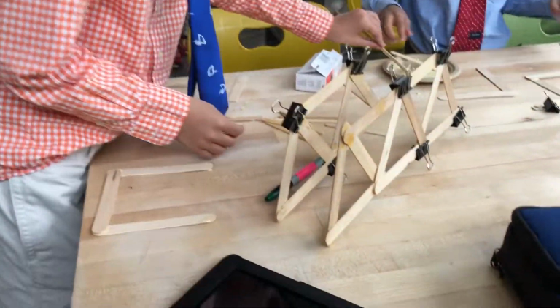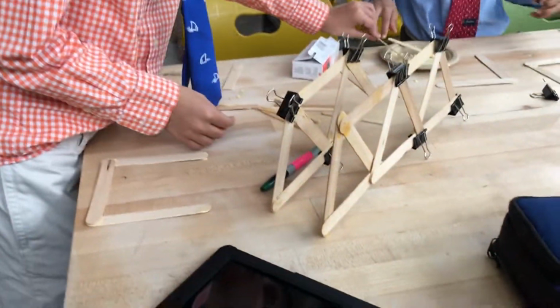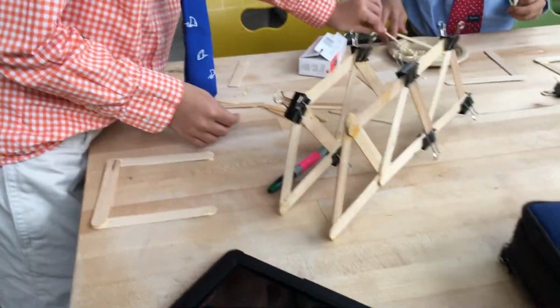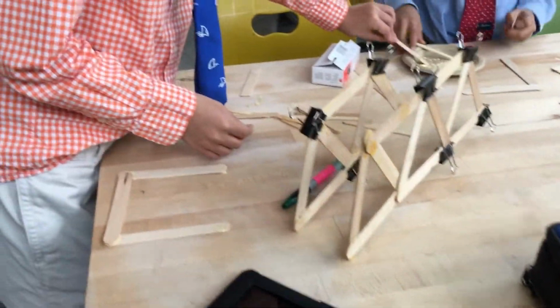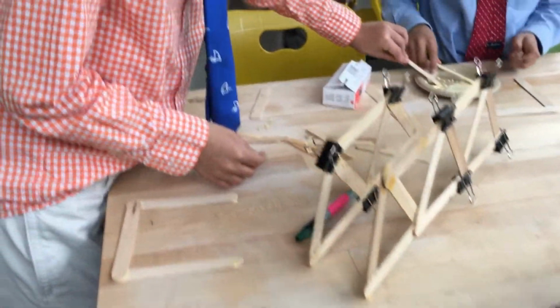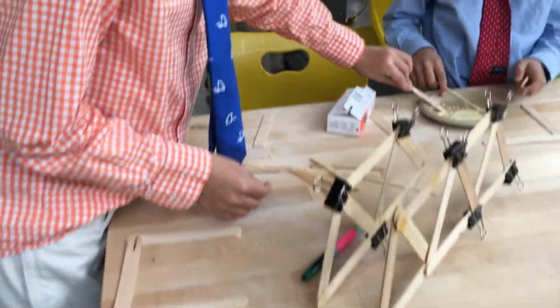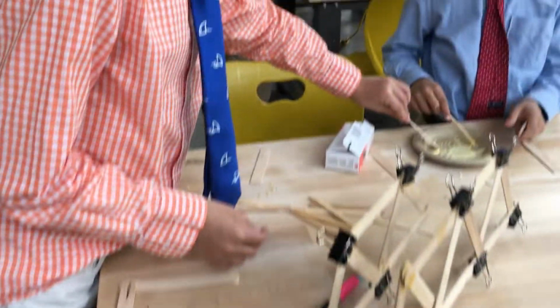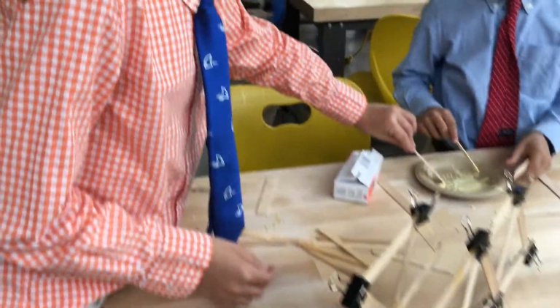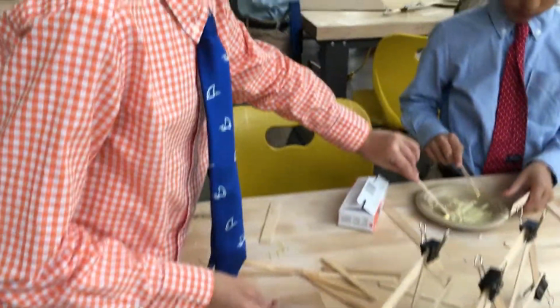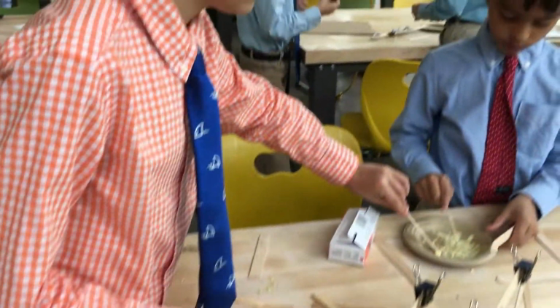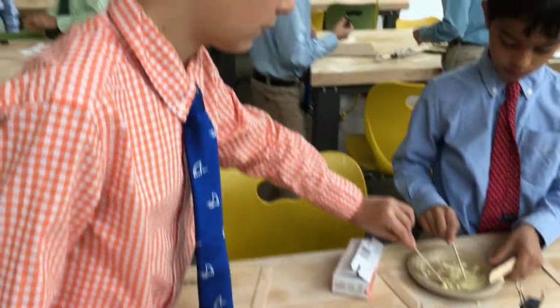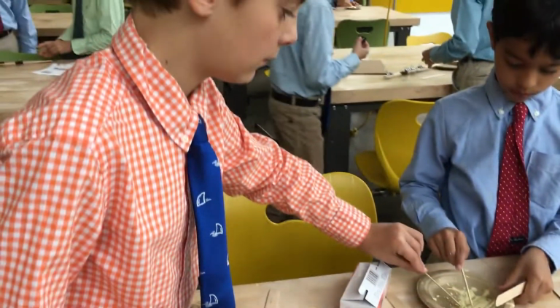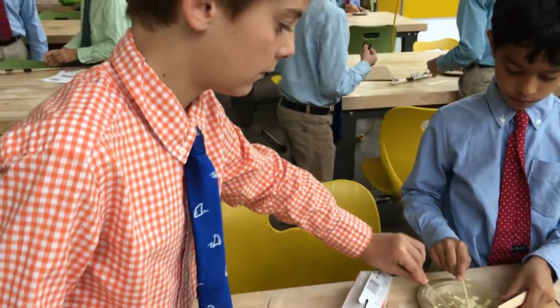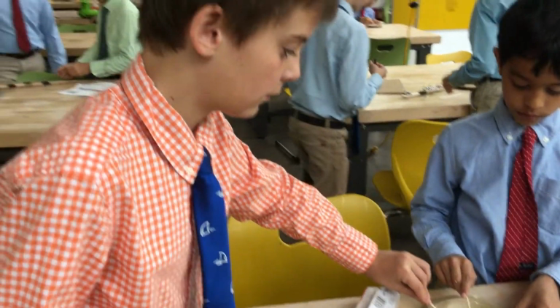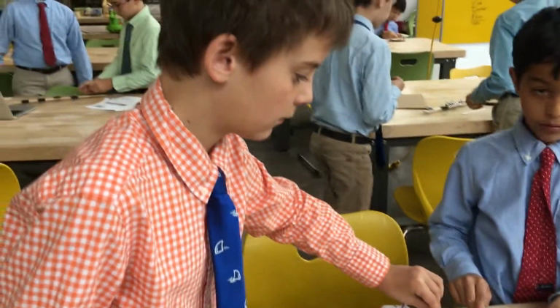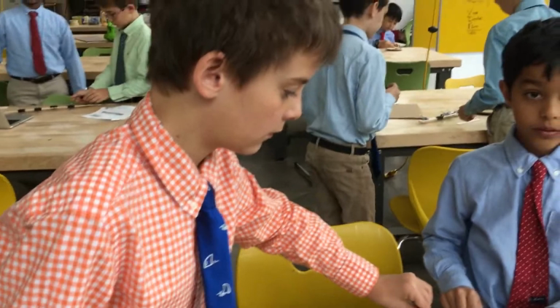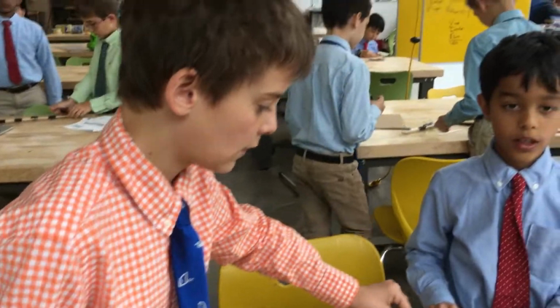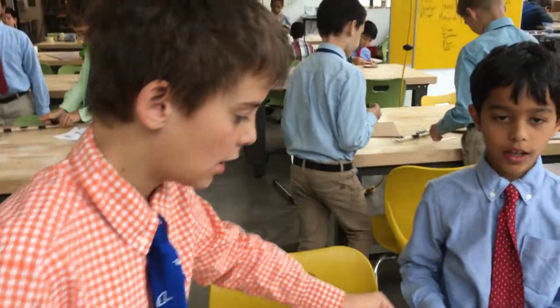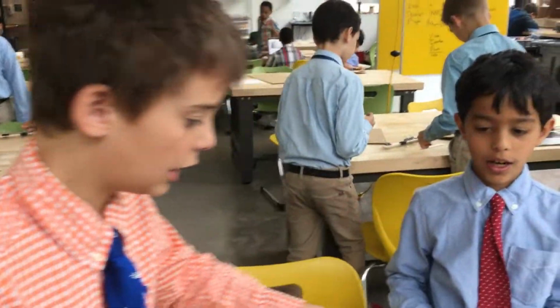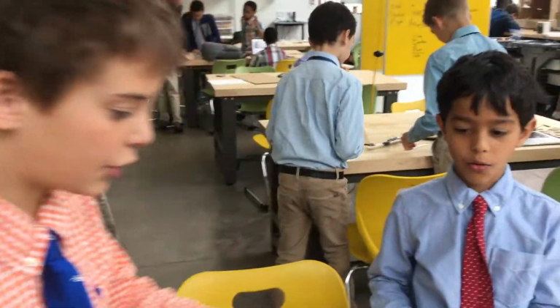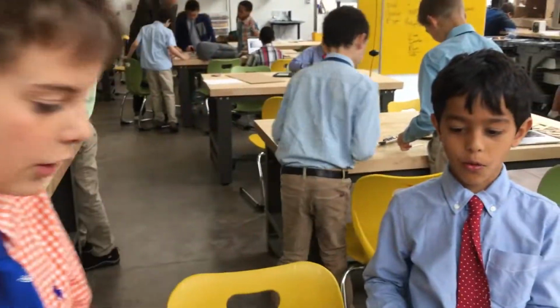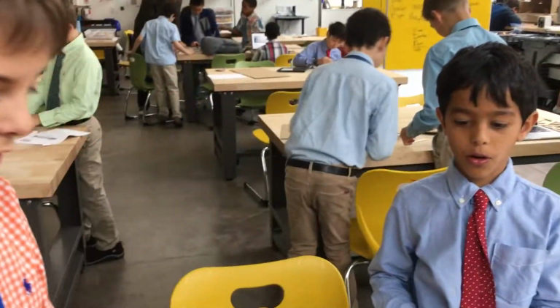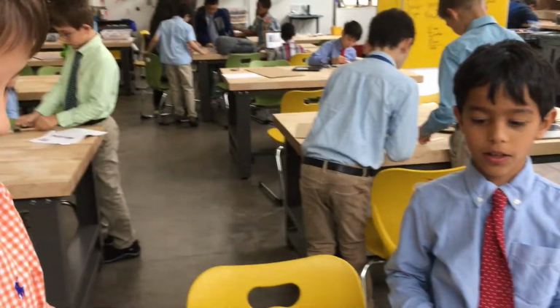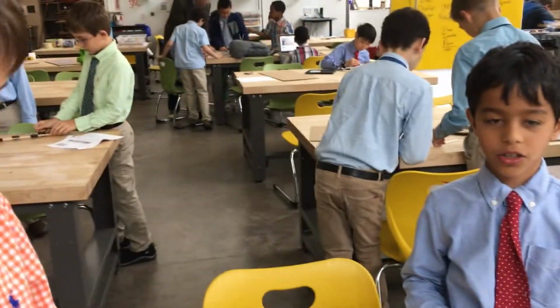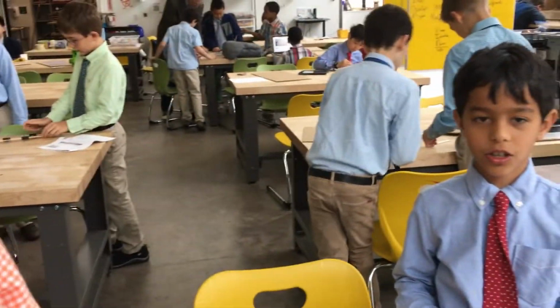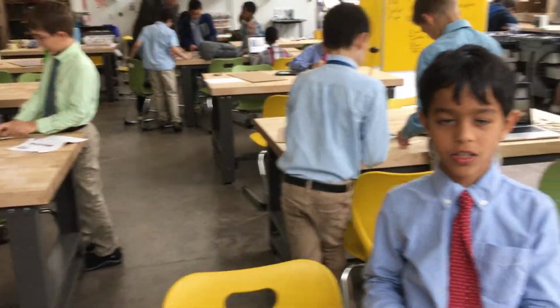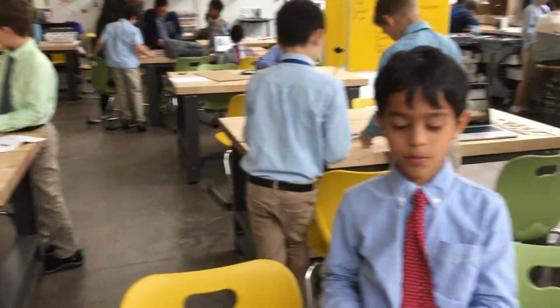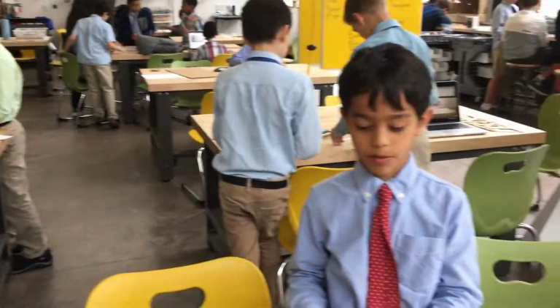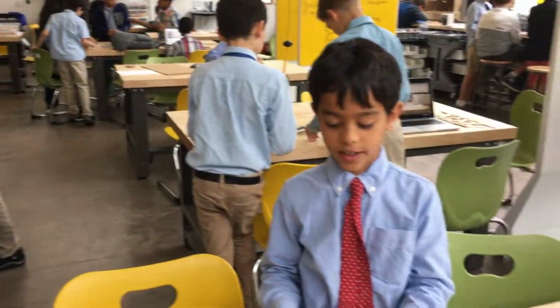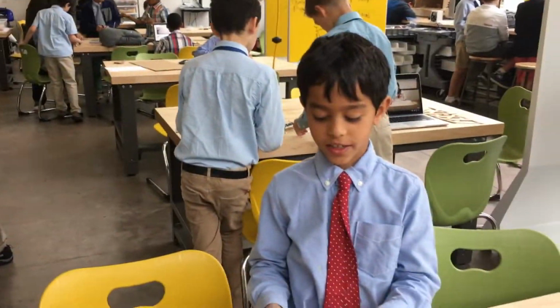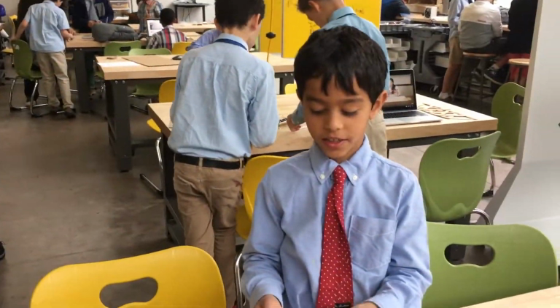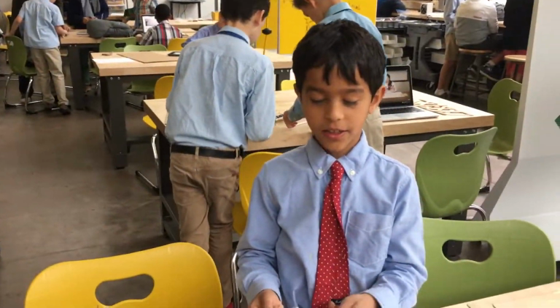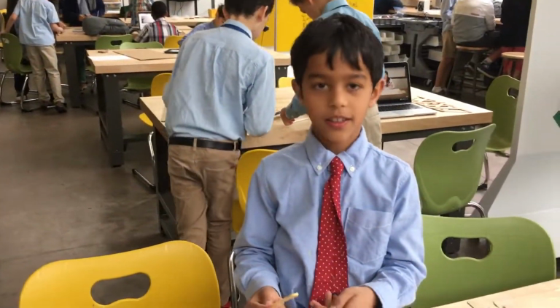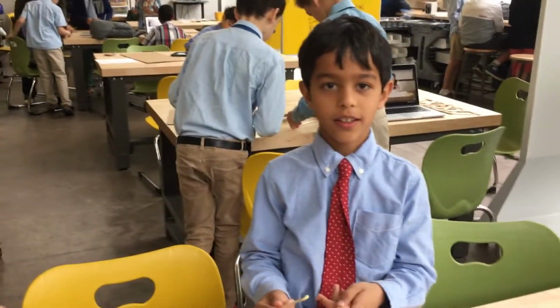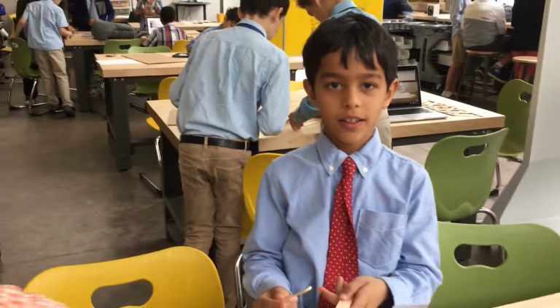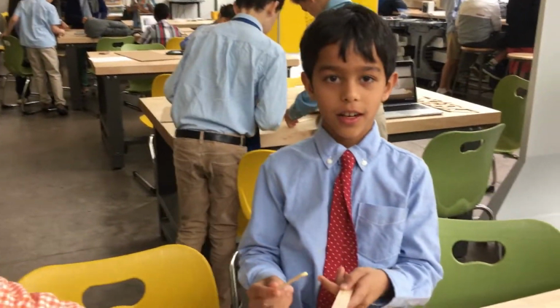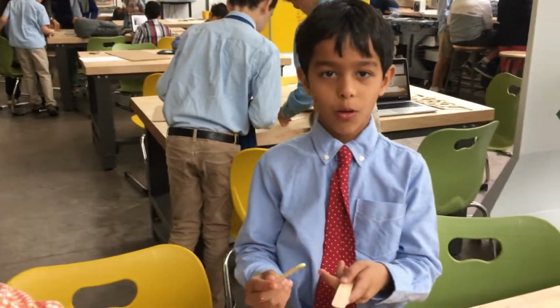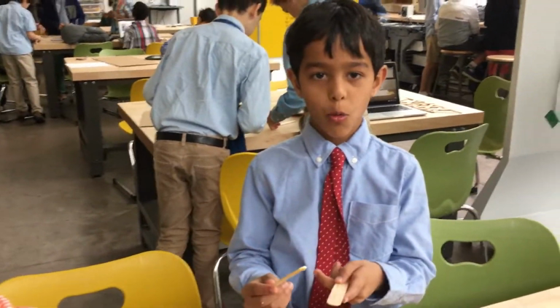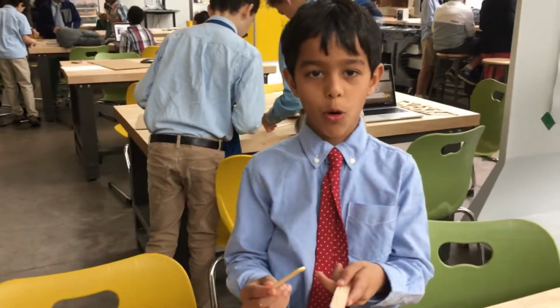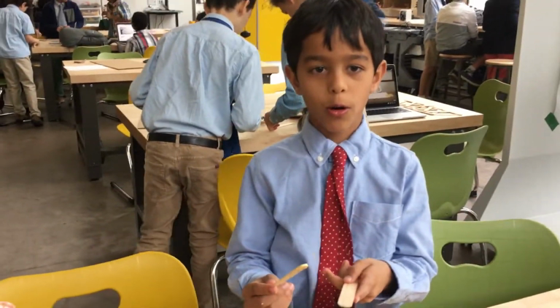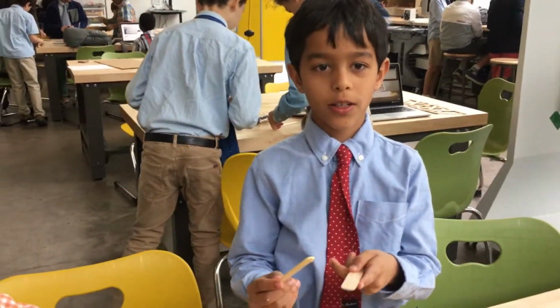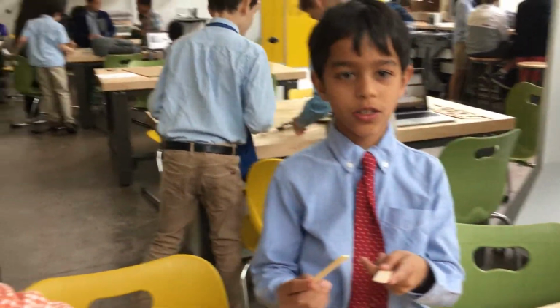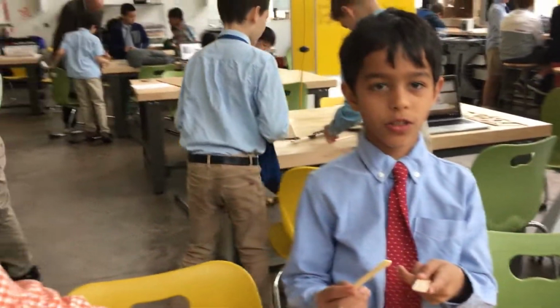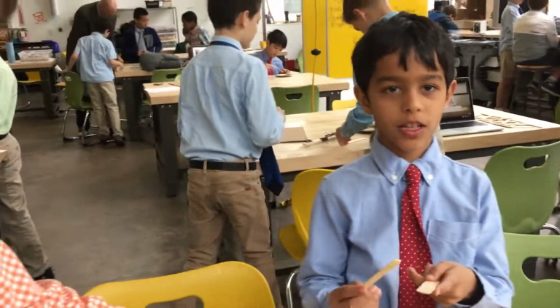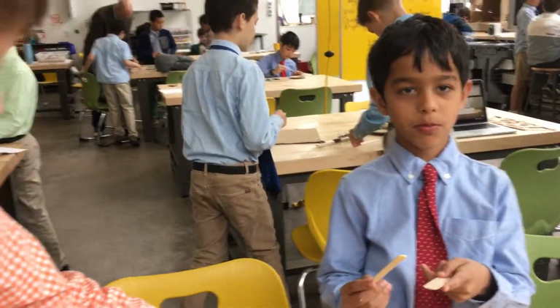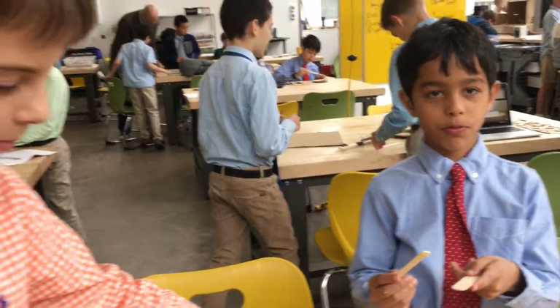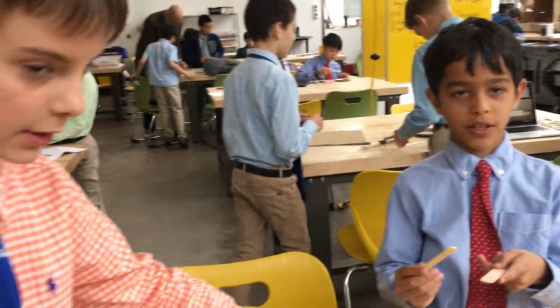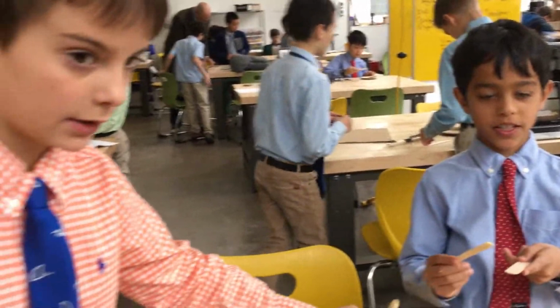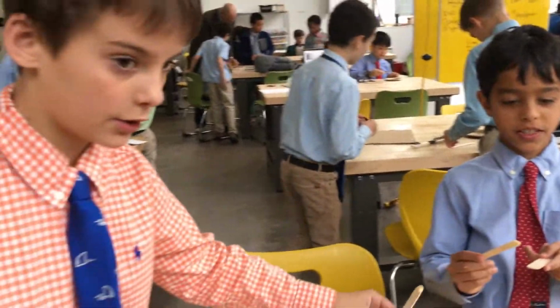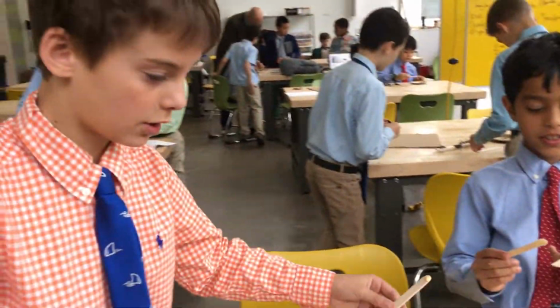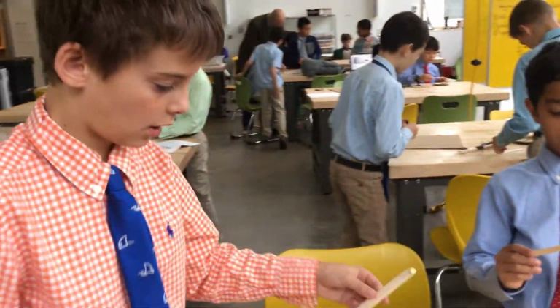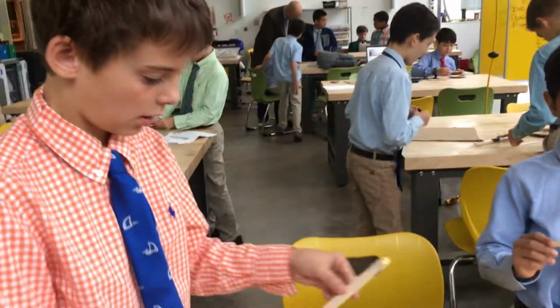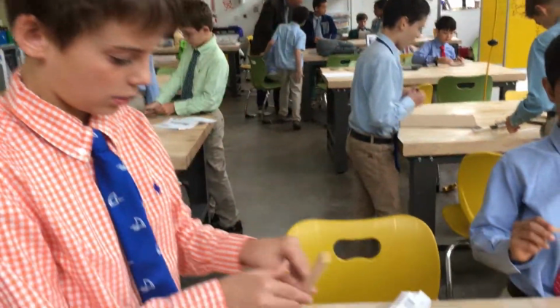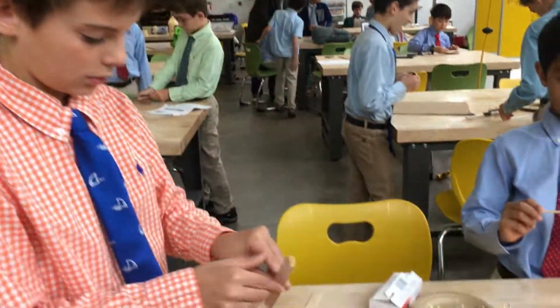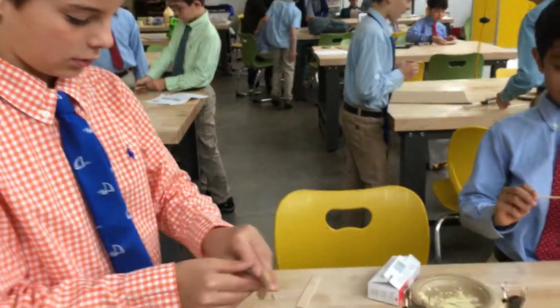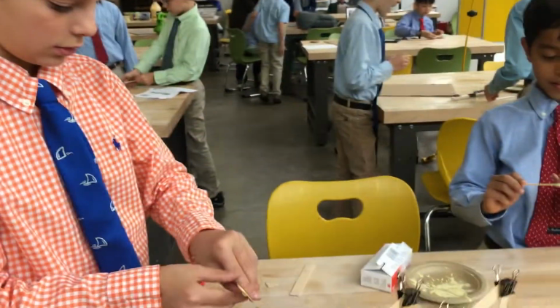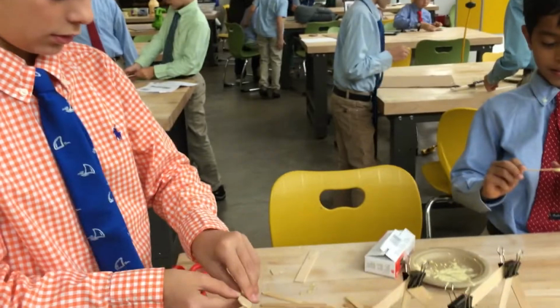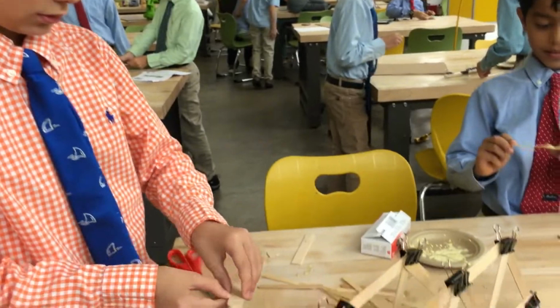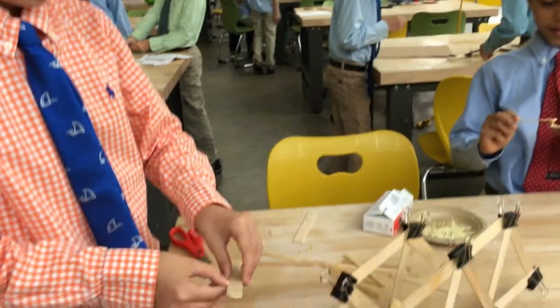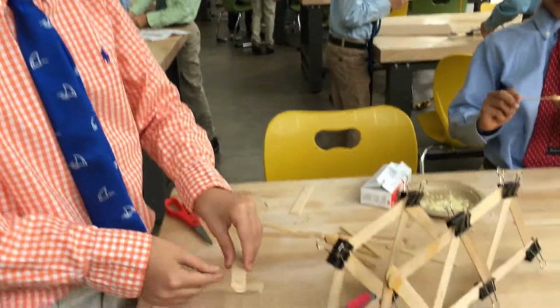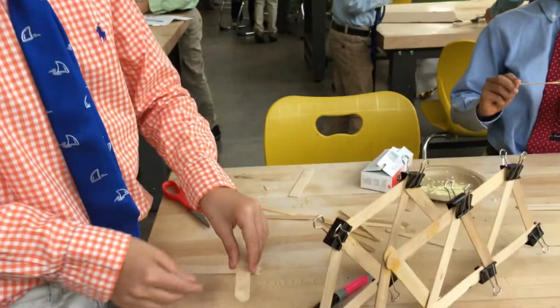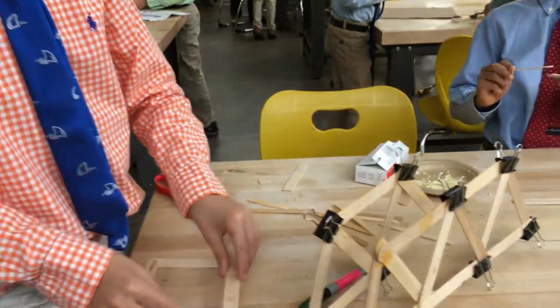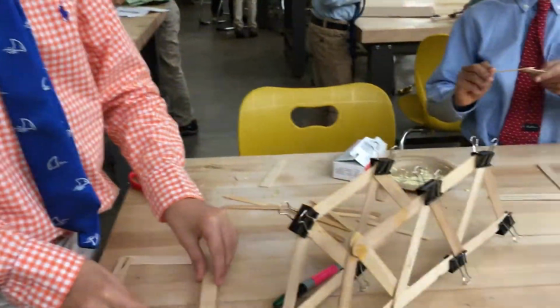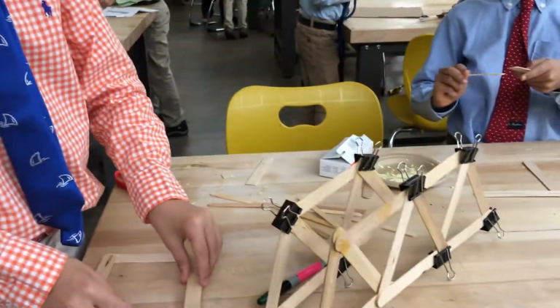What are you guys constructing here? A Warren Truss Bridge. A what? A Warren Truss Bridge. Can you explain what that means?